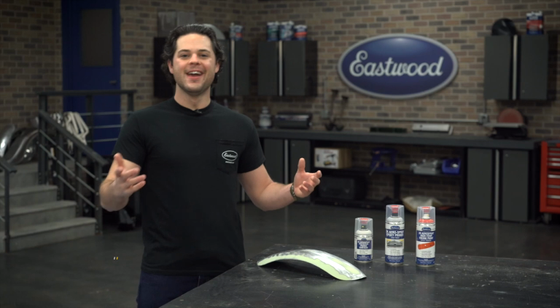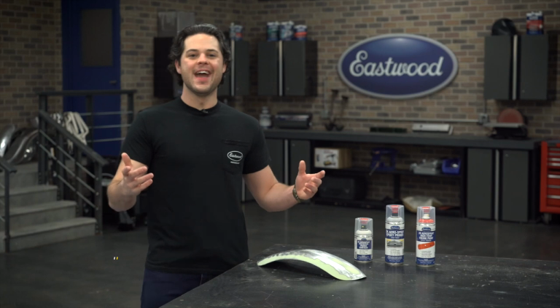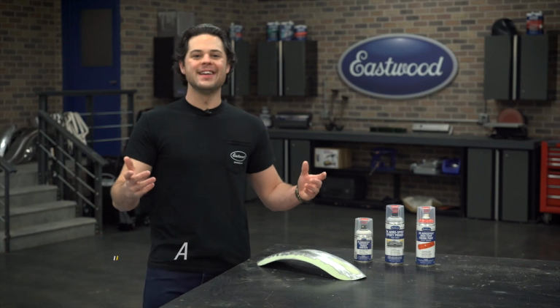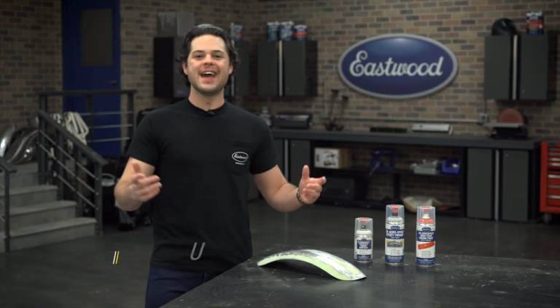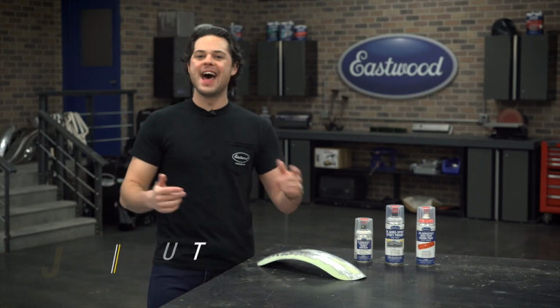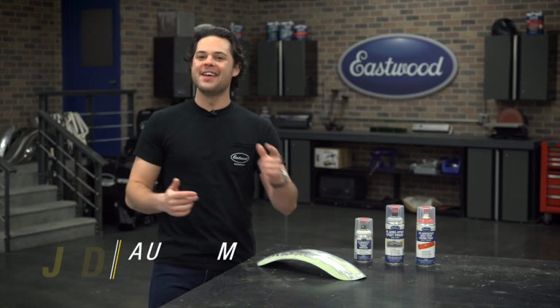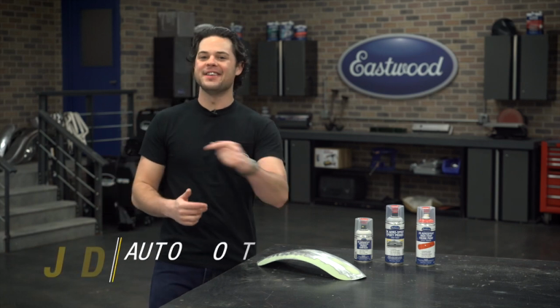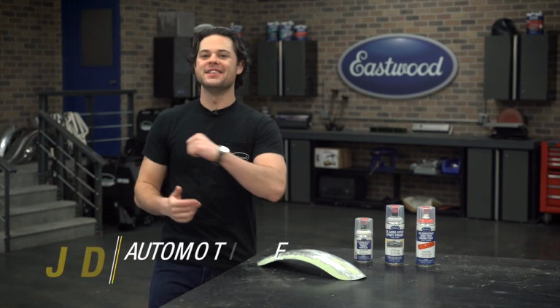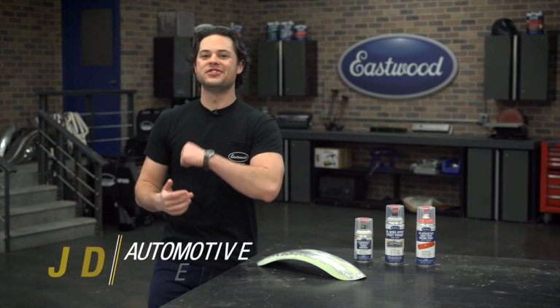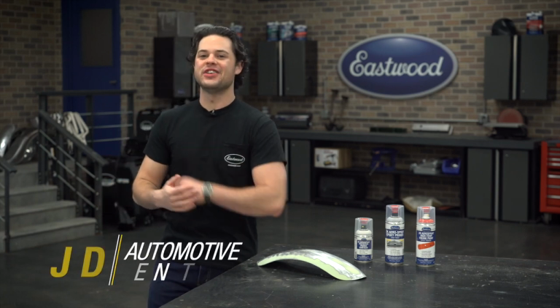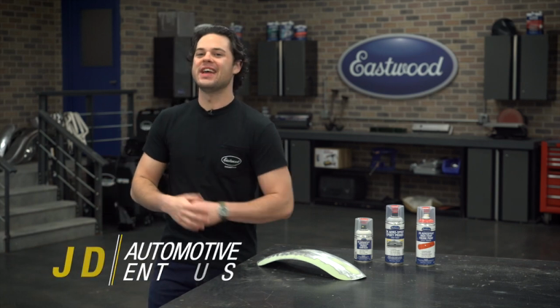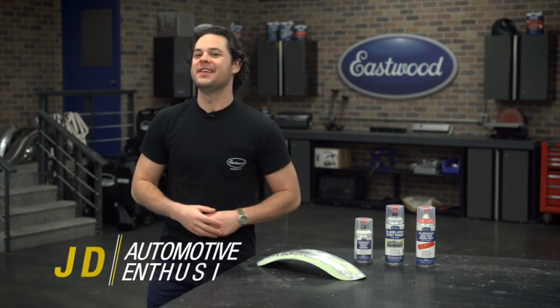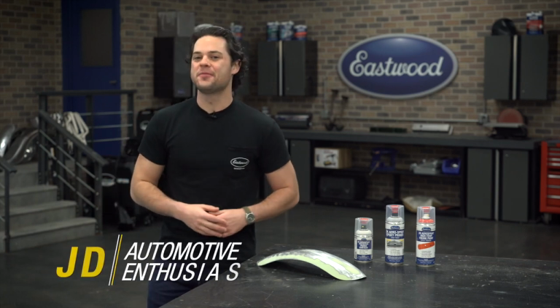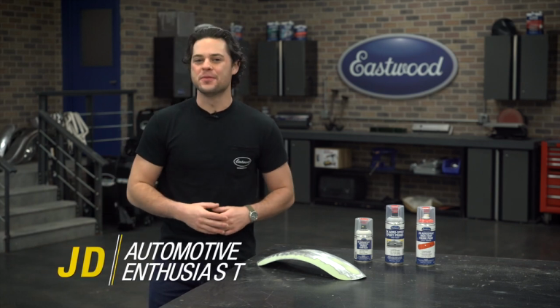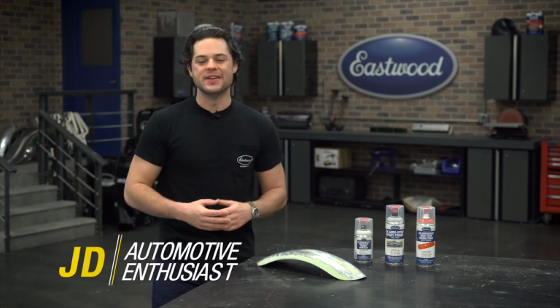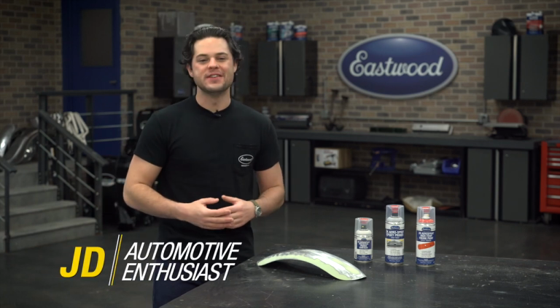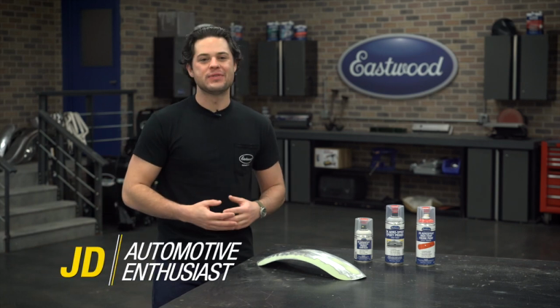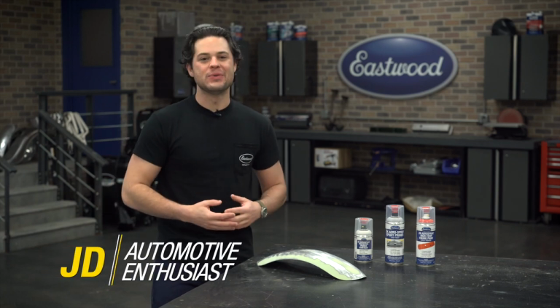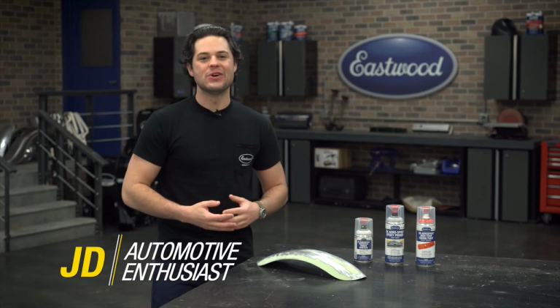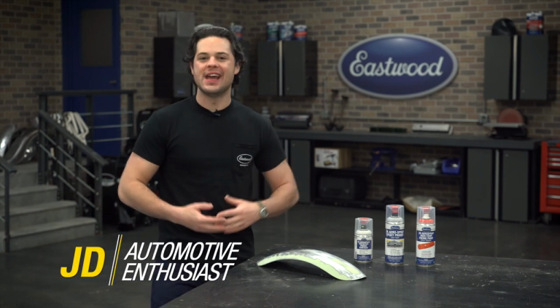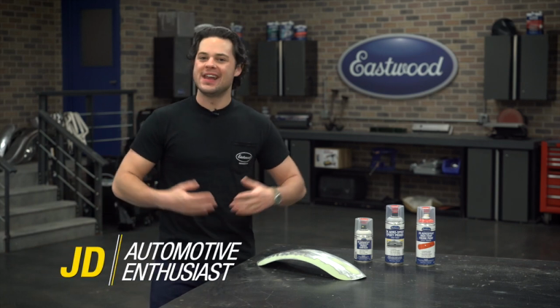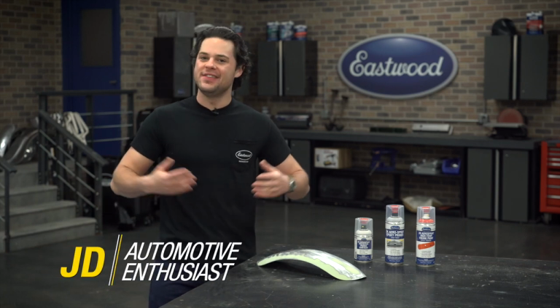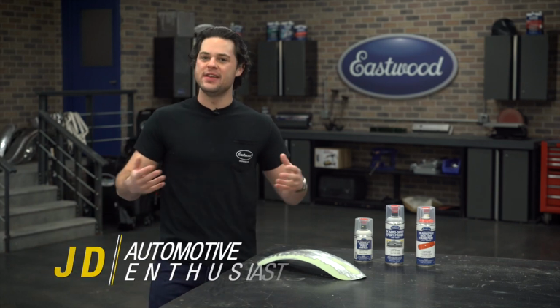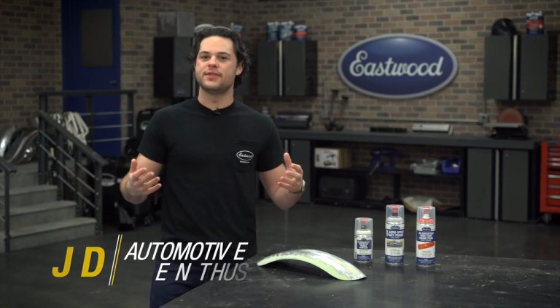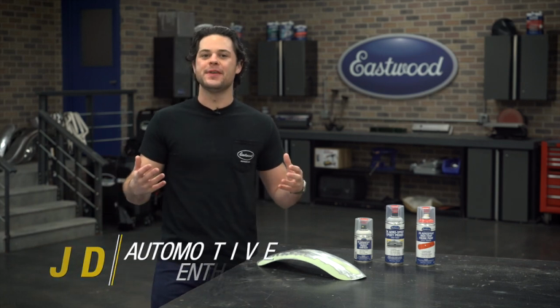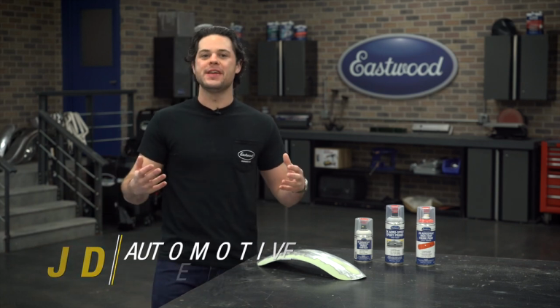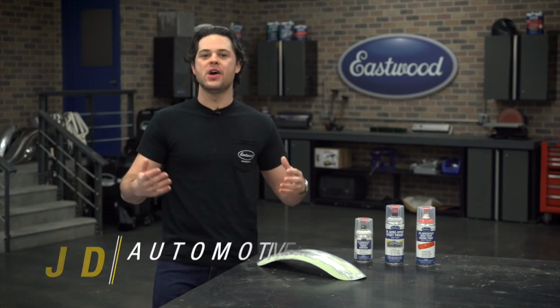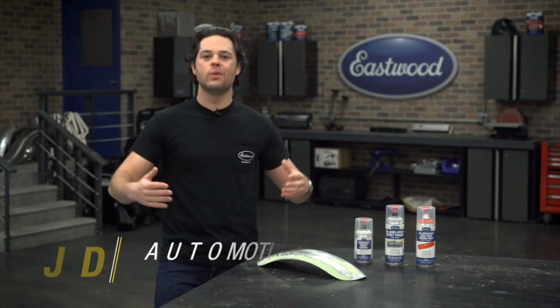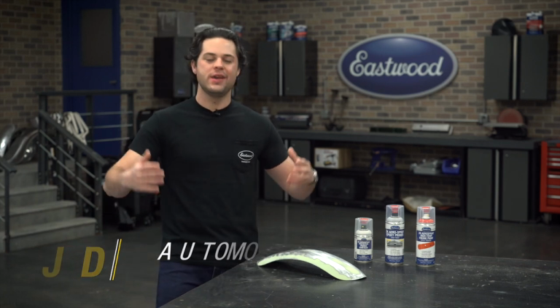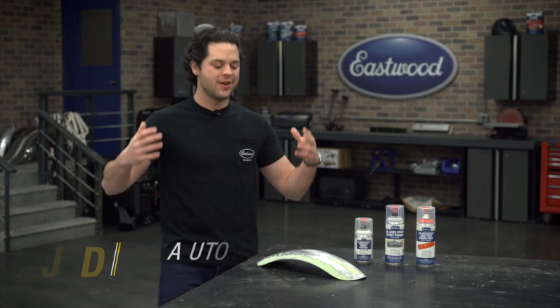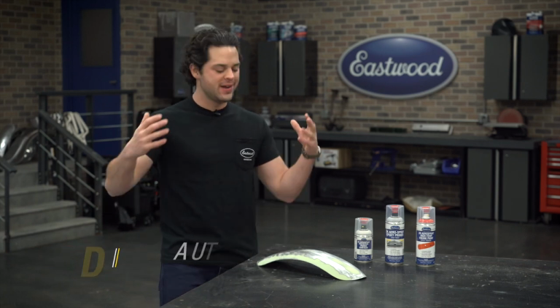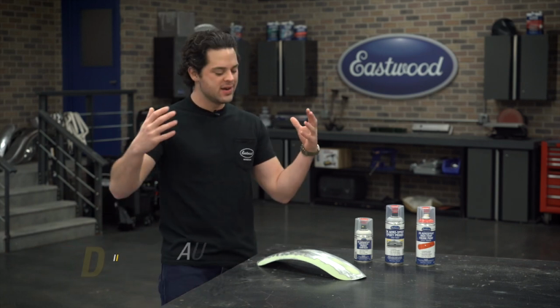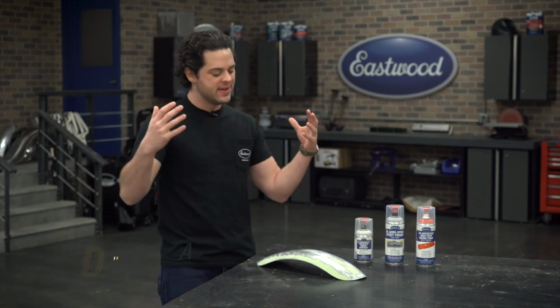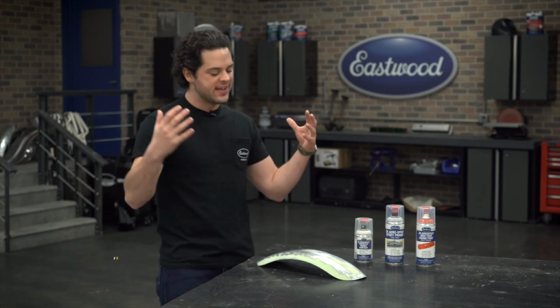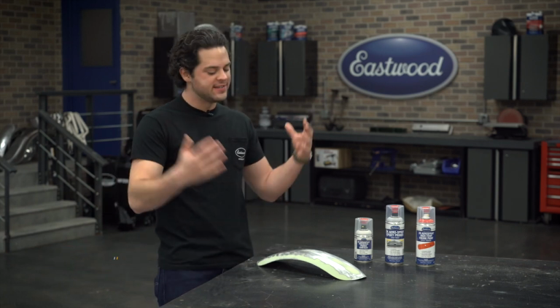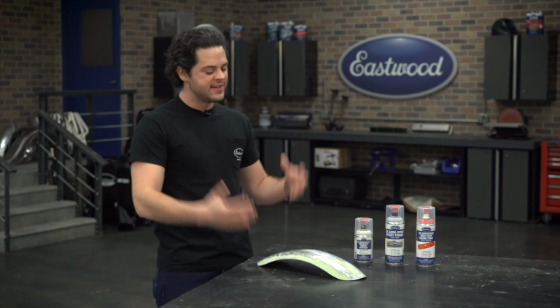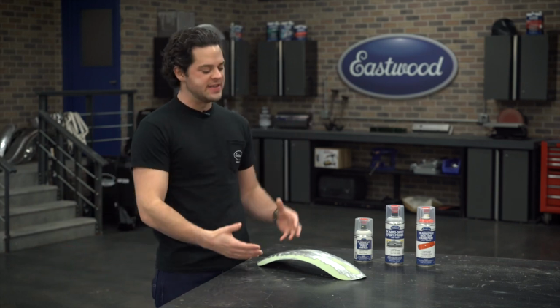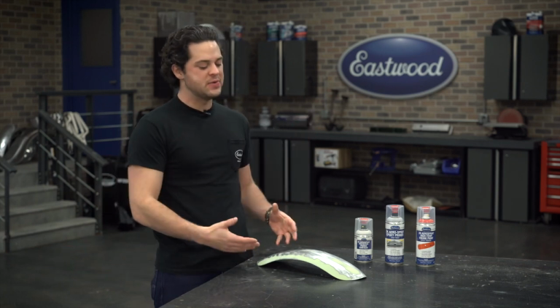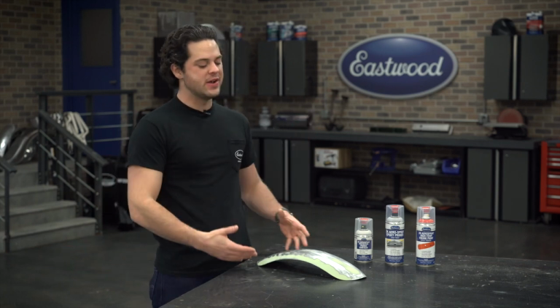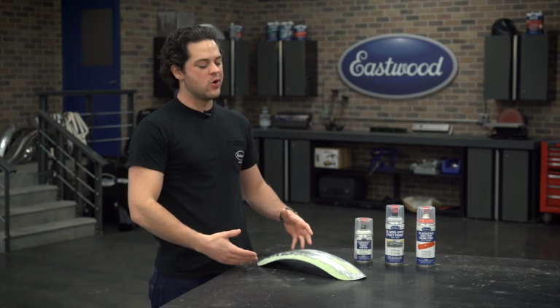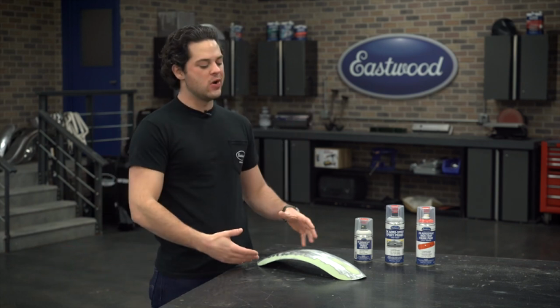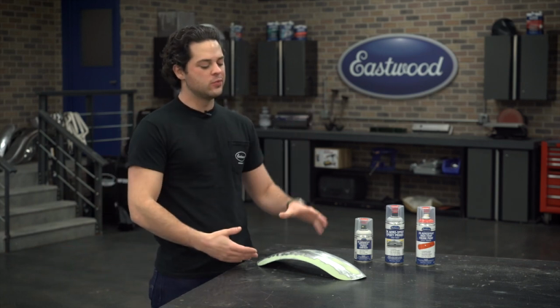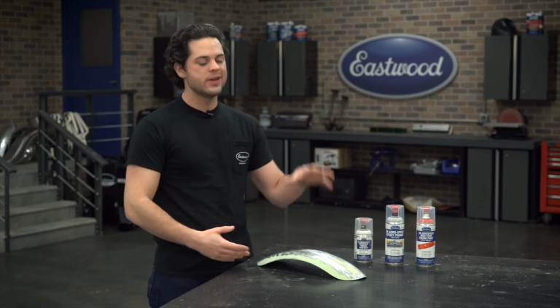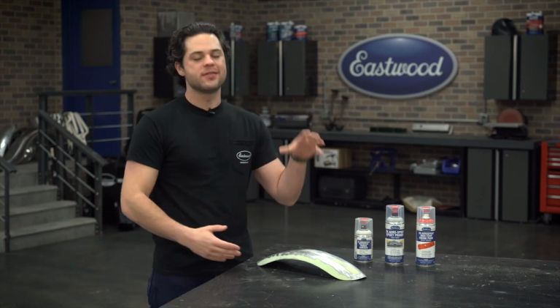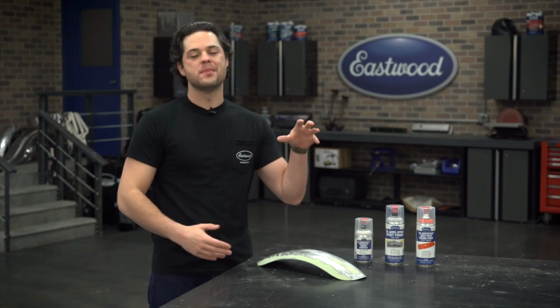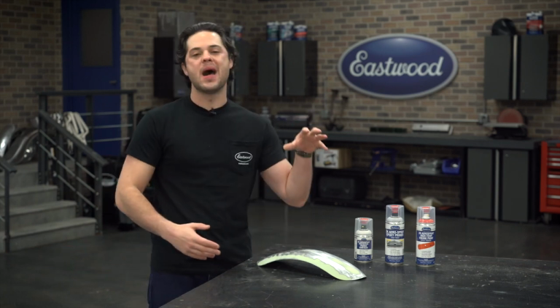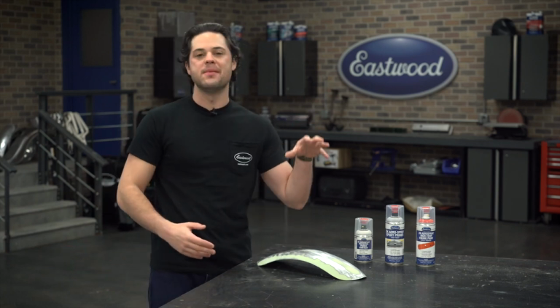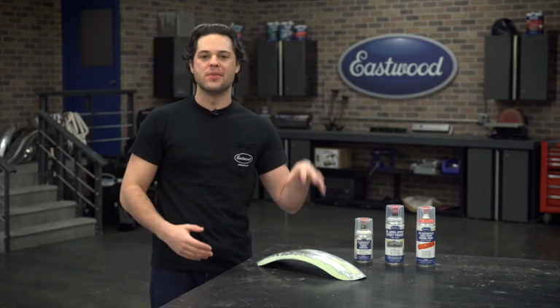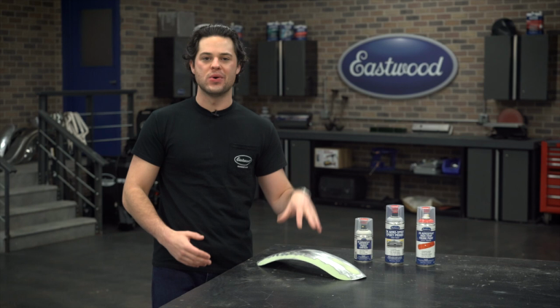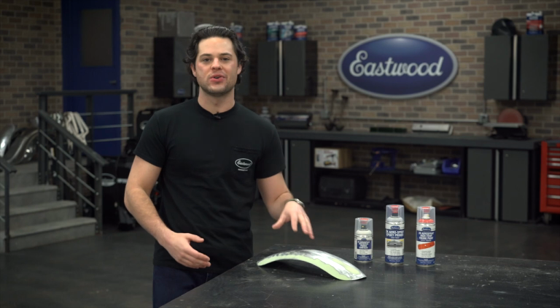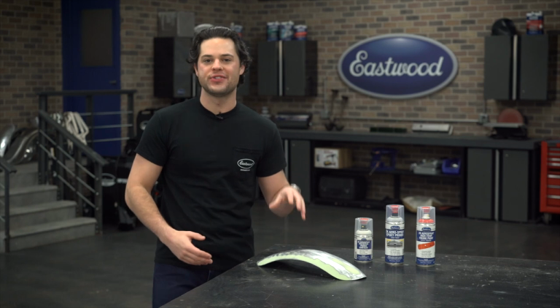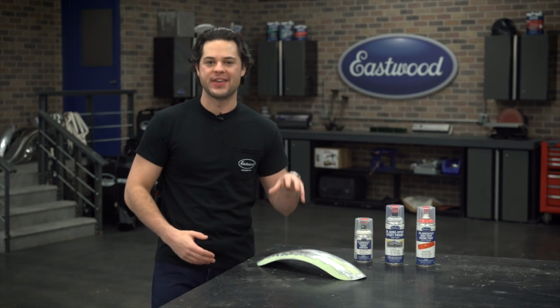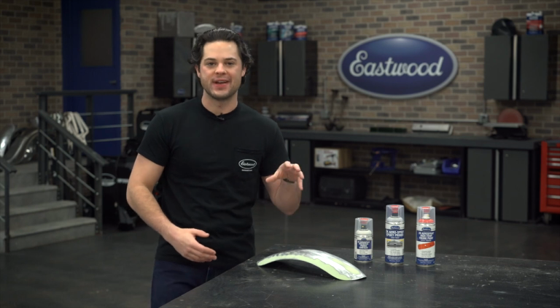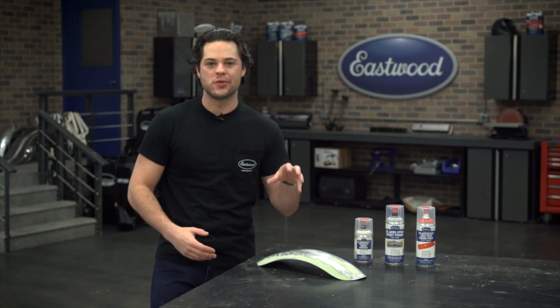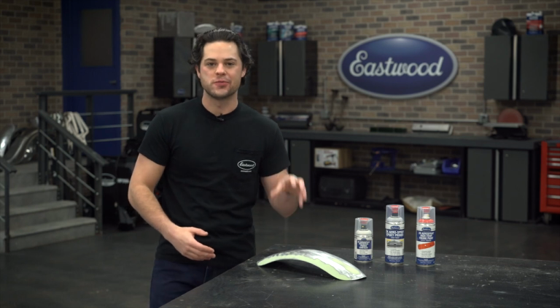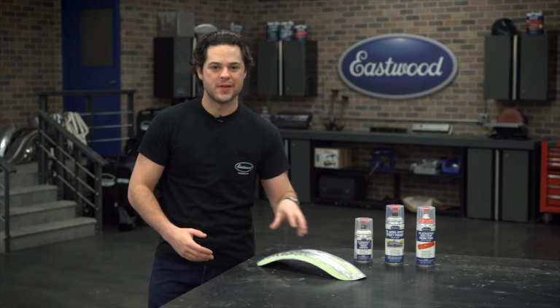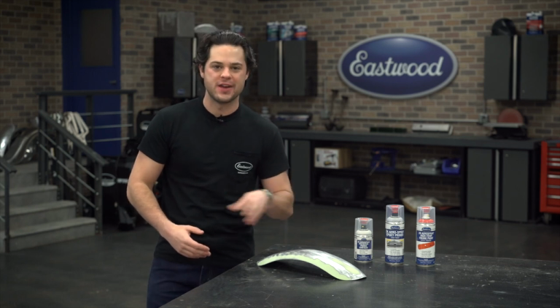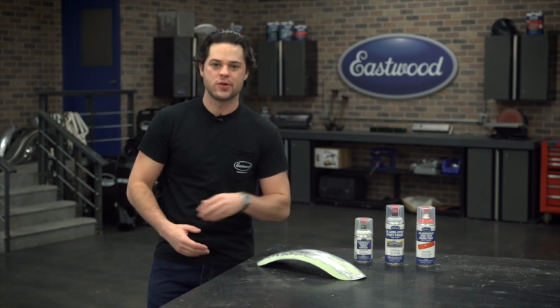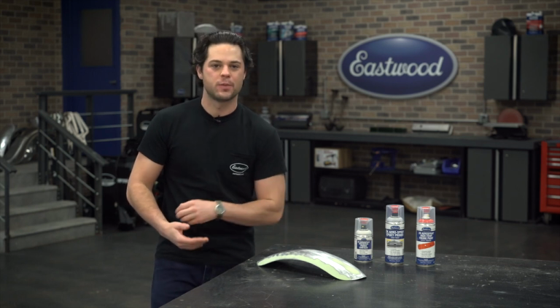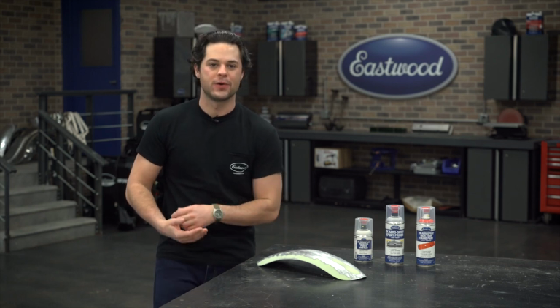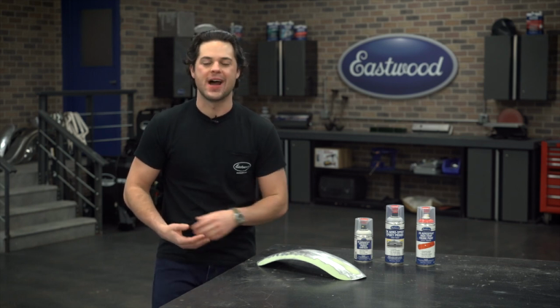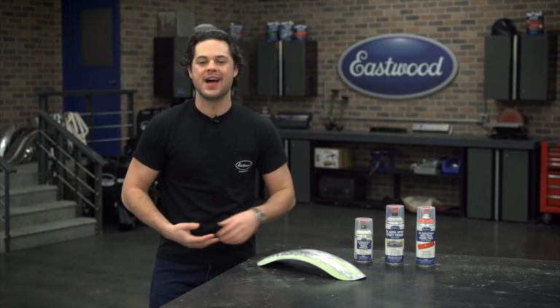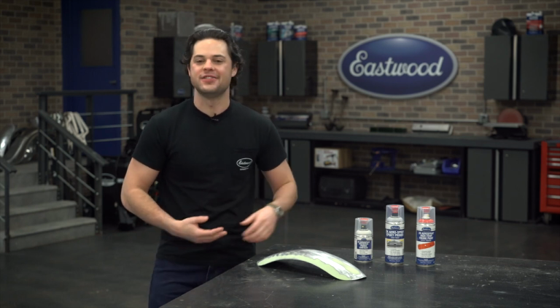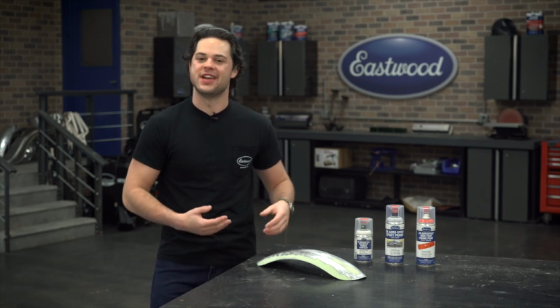Hey guys, it's JD from Eastwood. And in this video, we are gonna be continuing on with my motorcycle fender project.